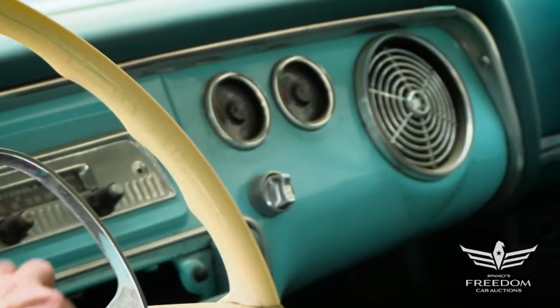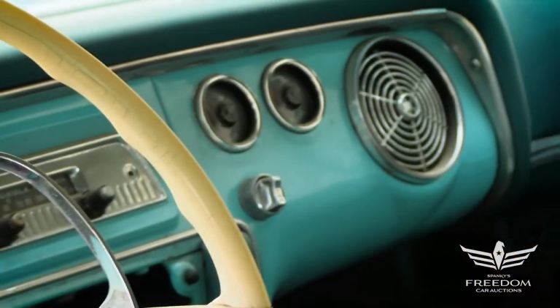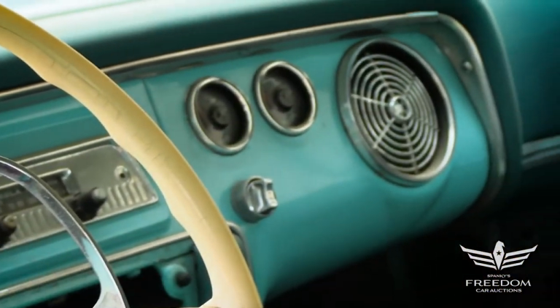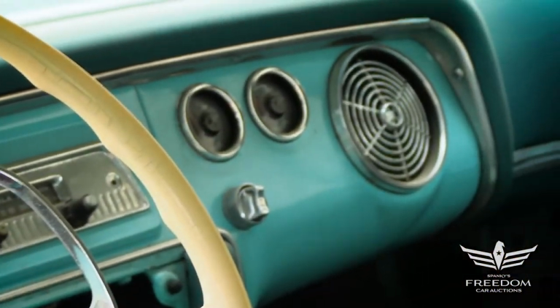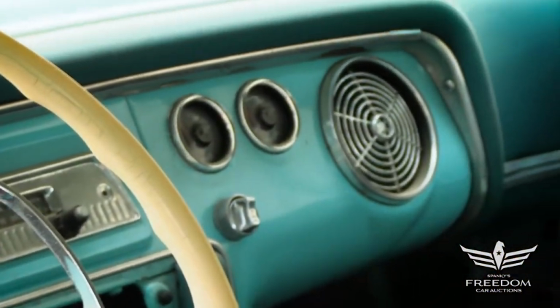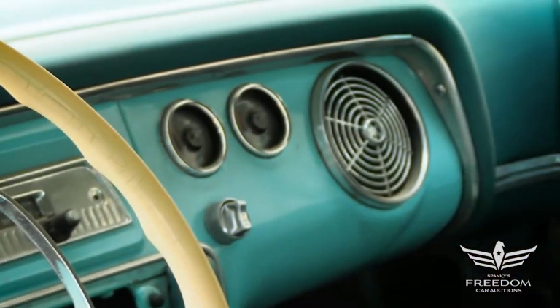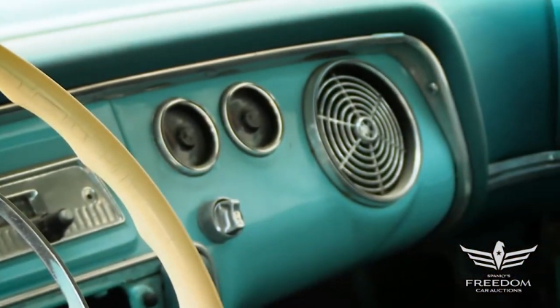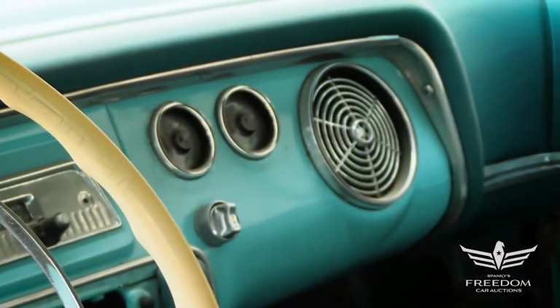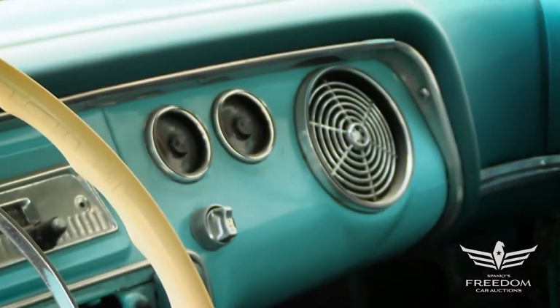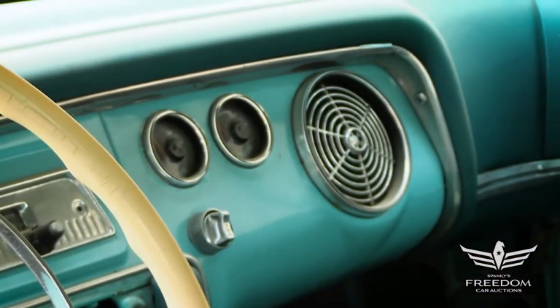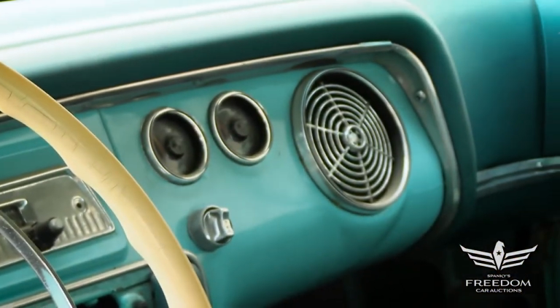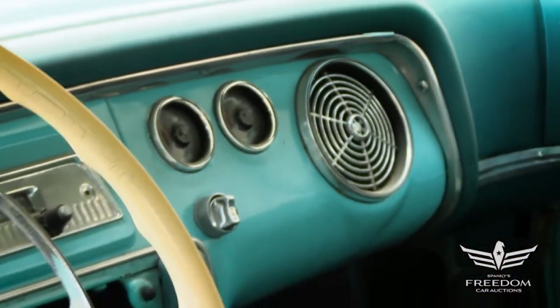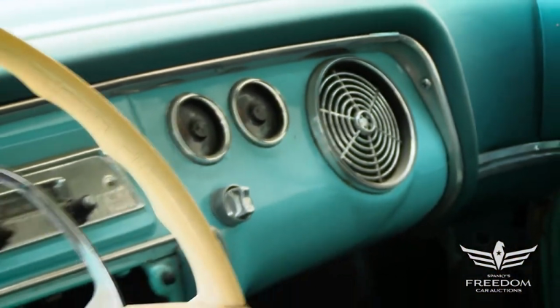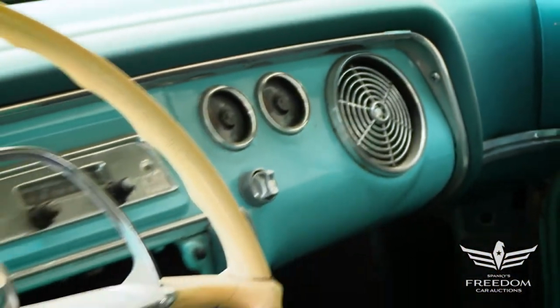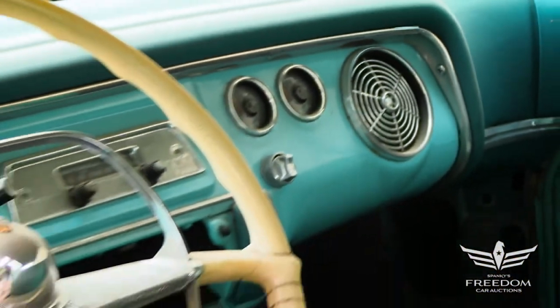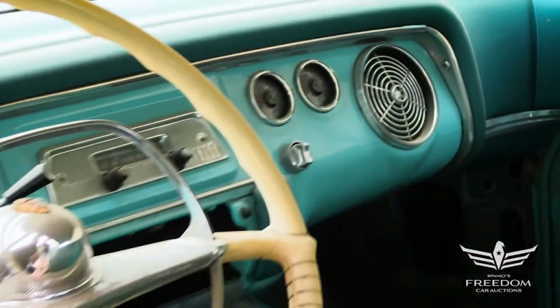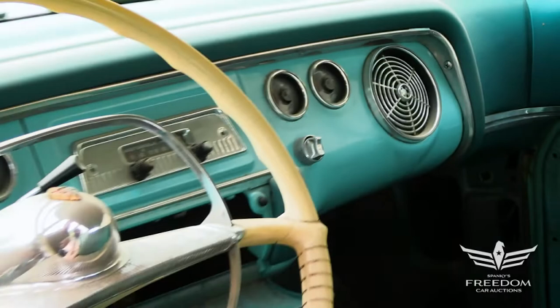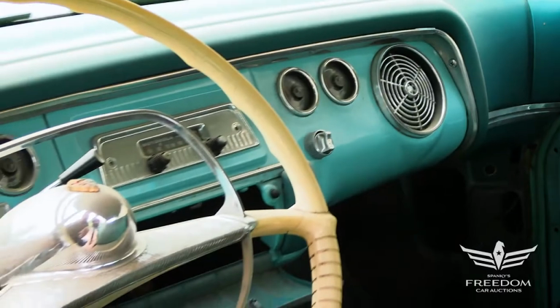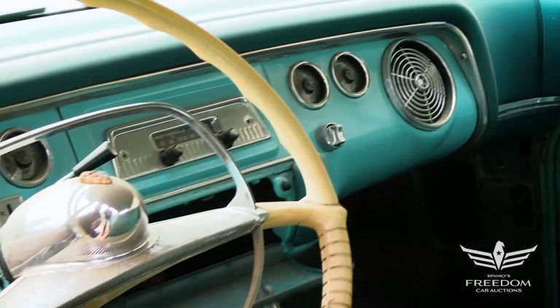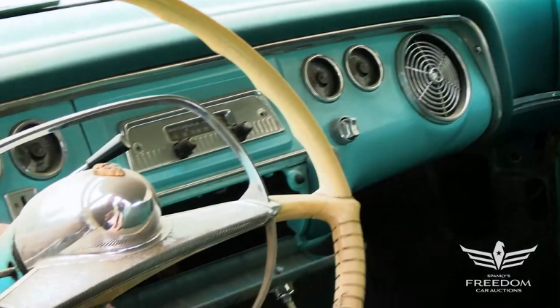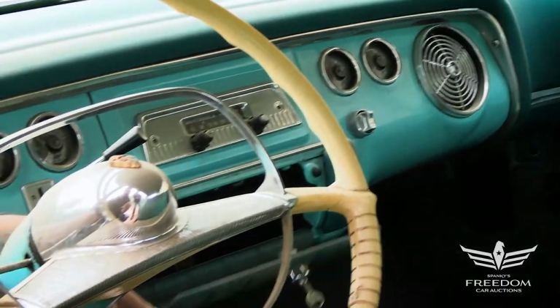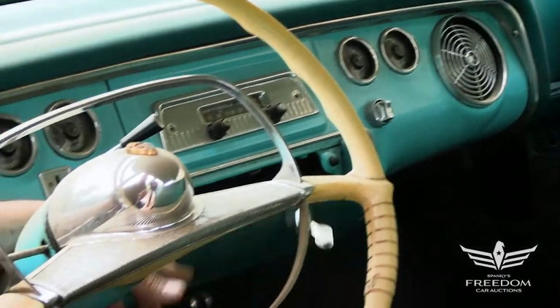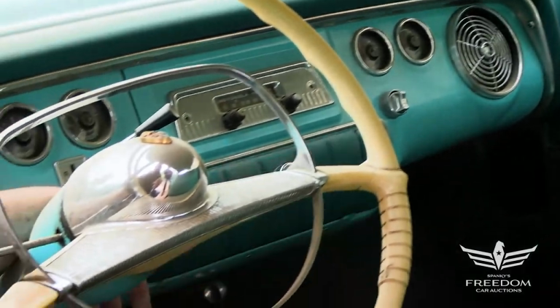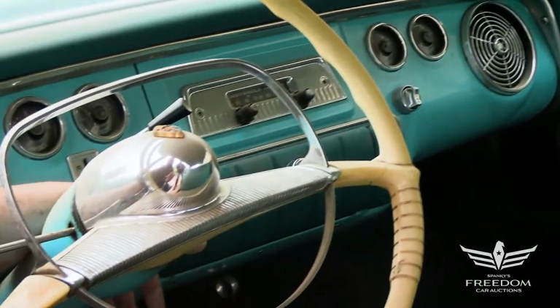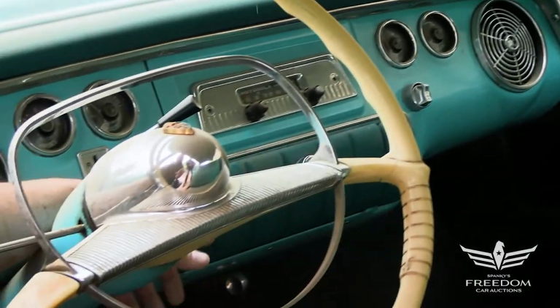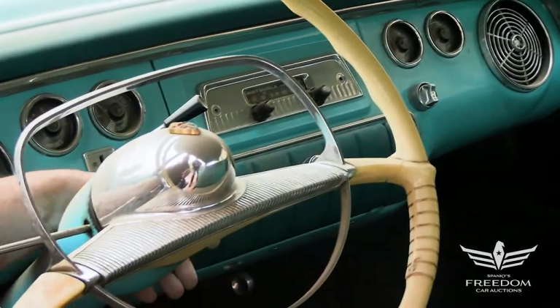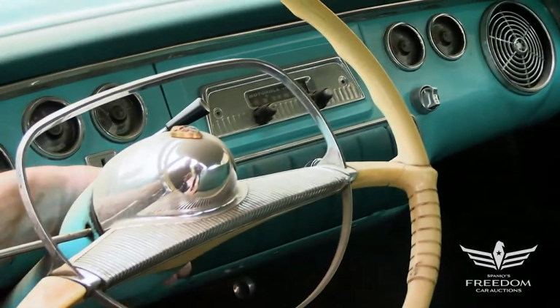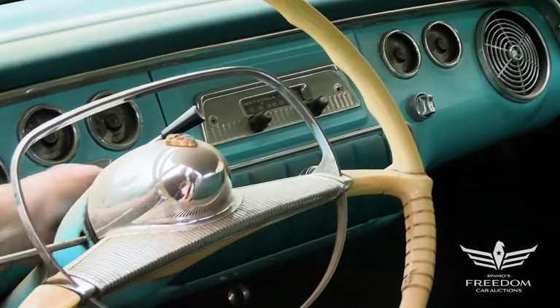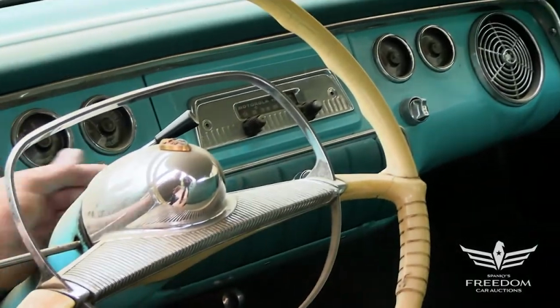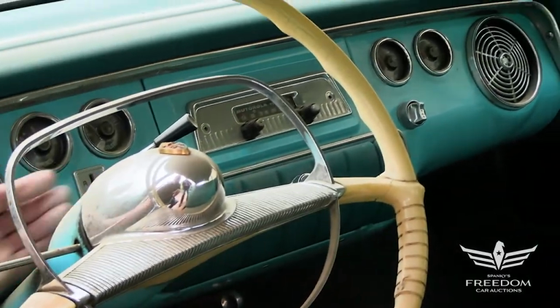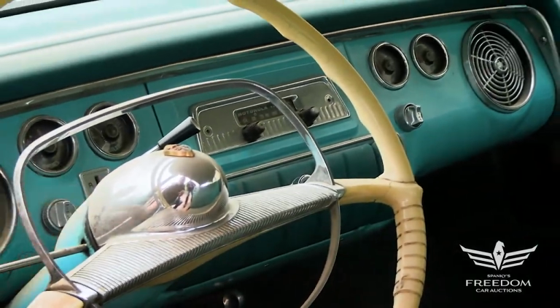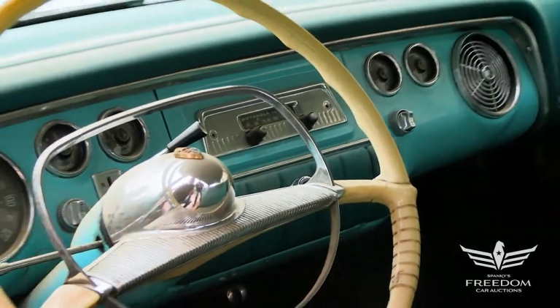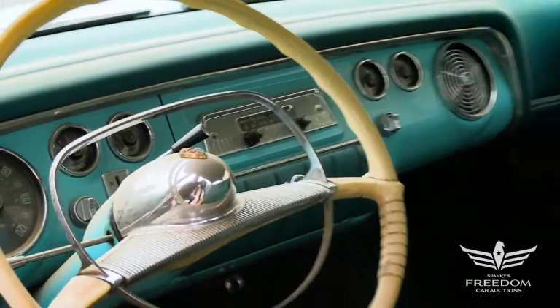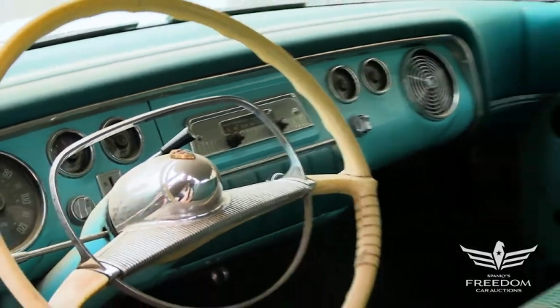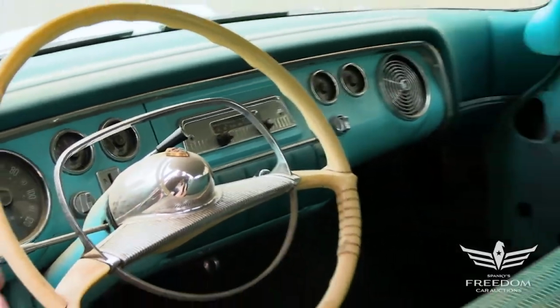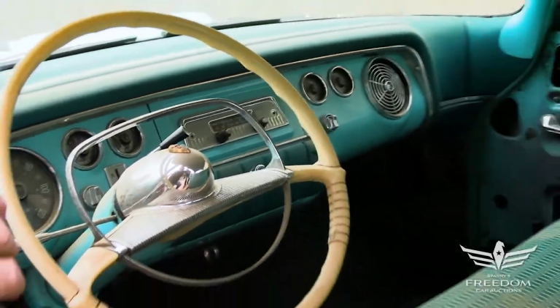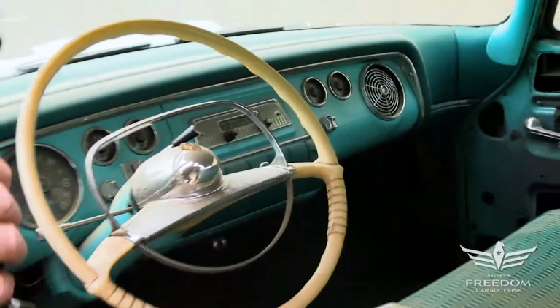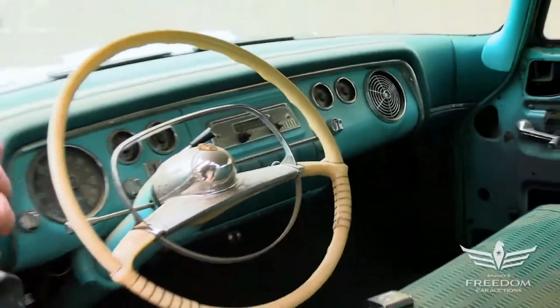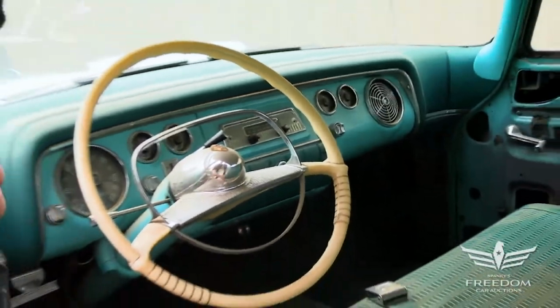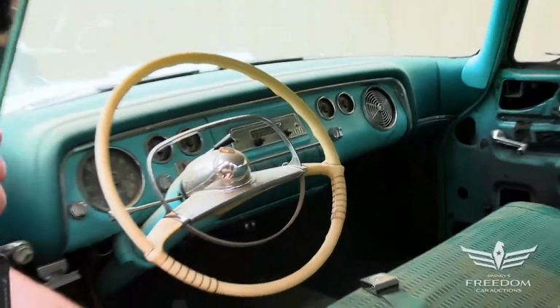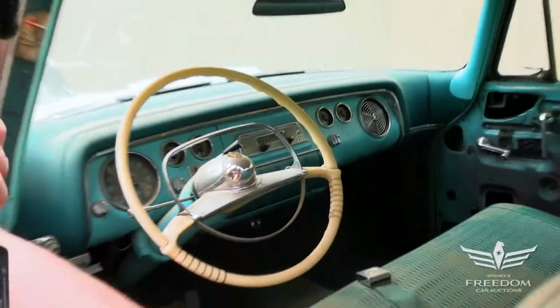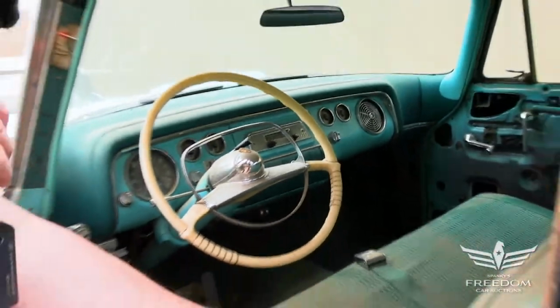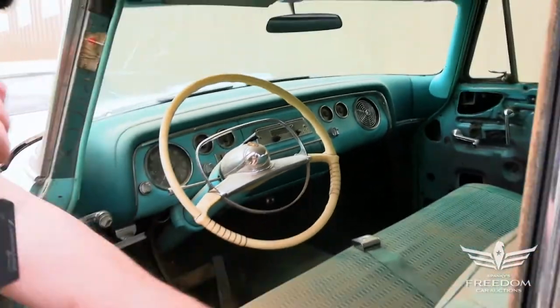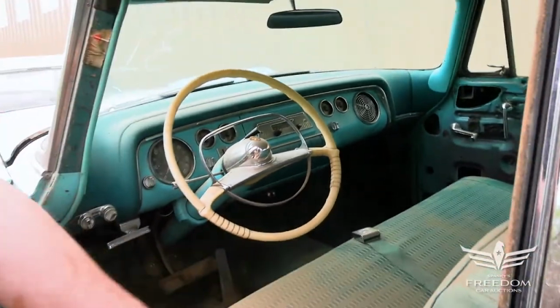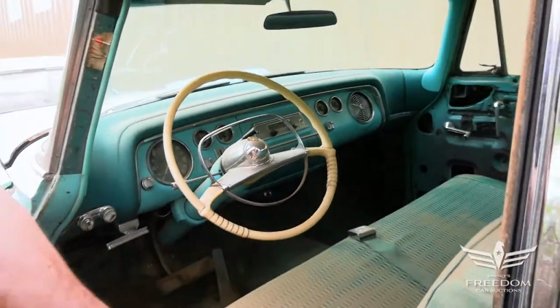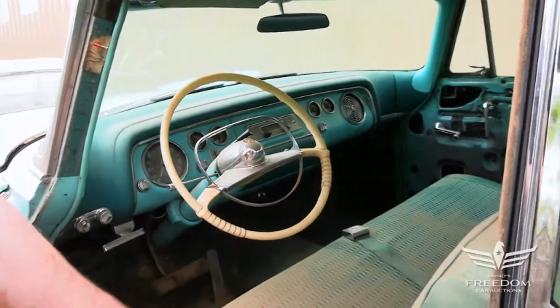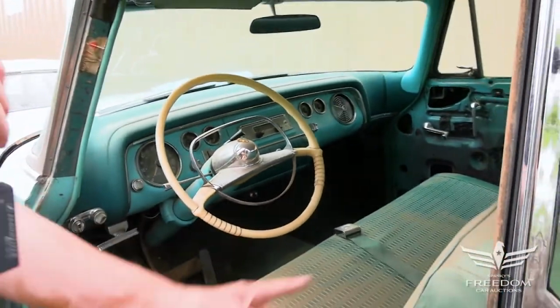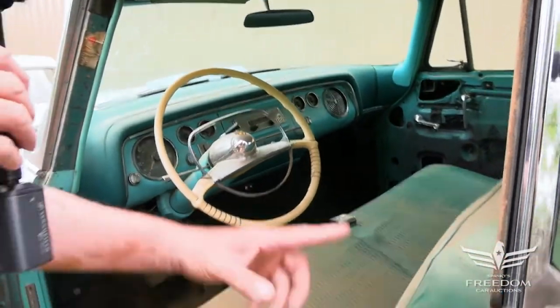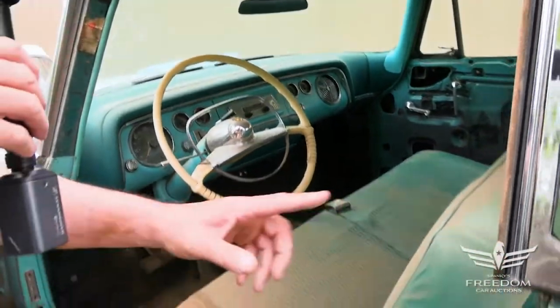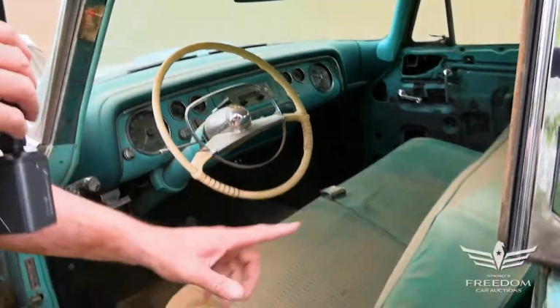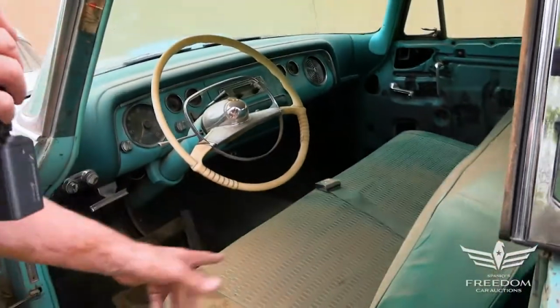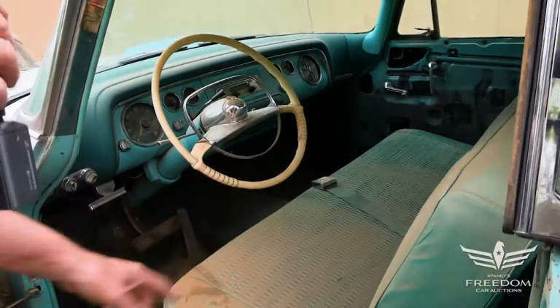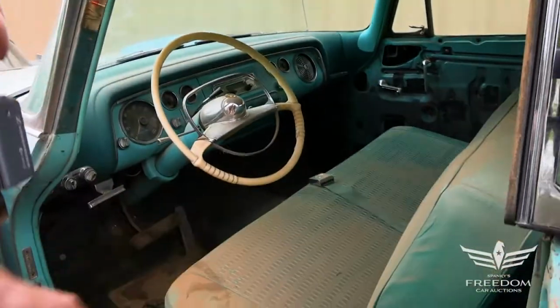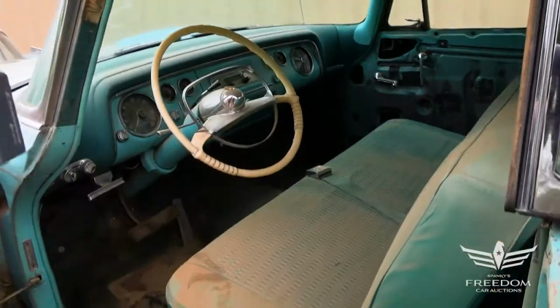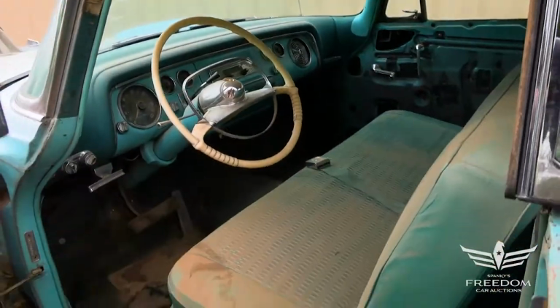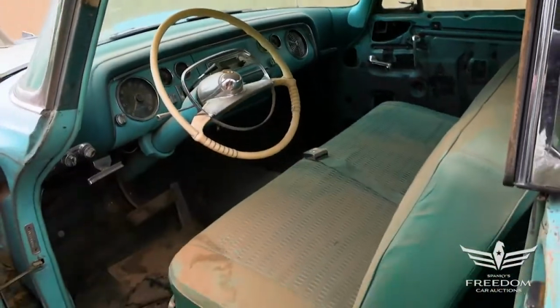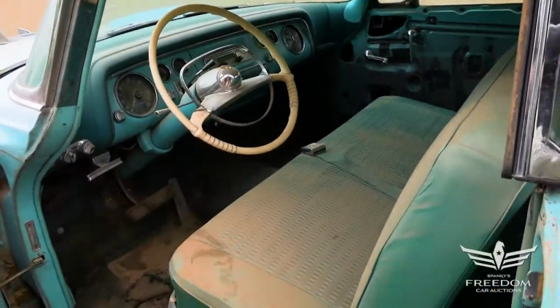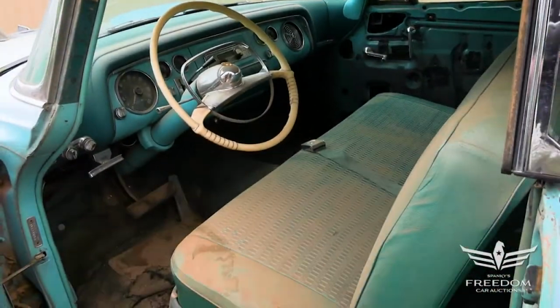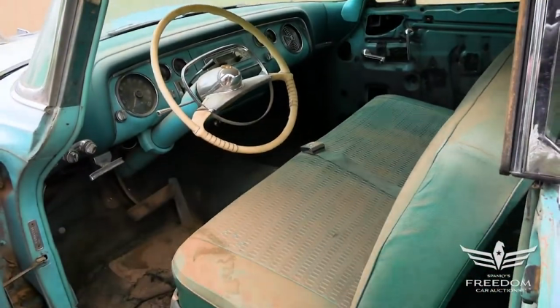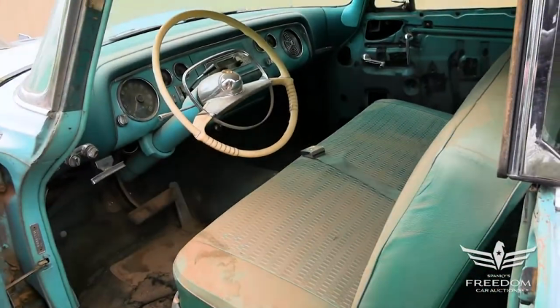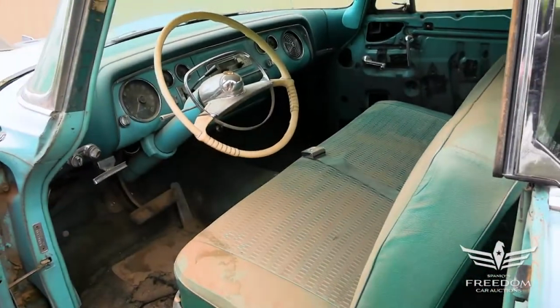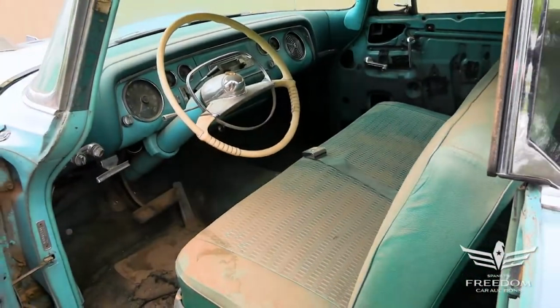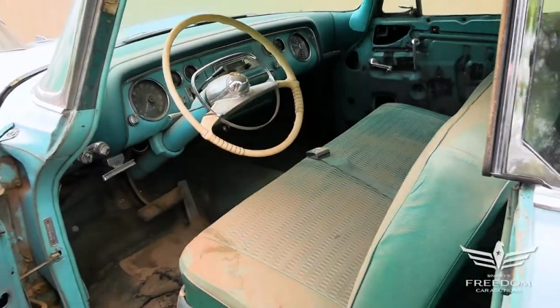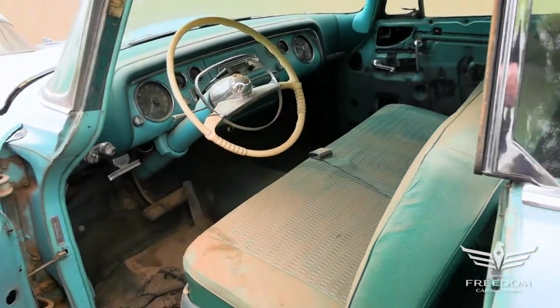Let's open that up — there's the glove compartment in the center. The original upholstery is still present on the front and rear seats.